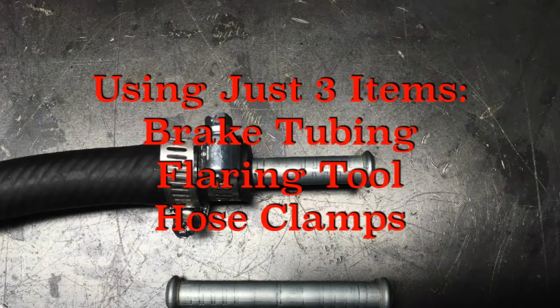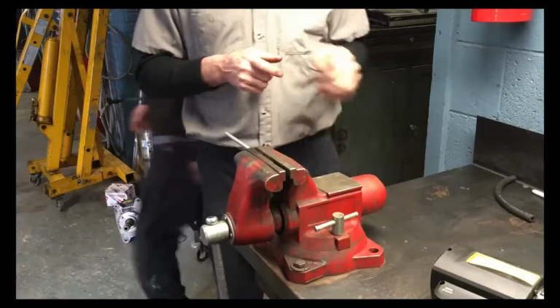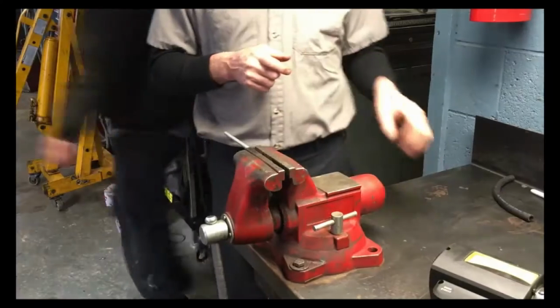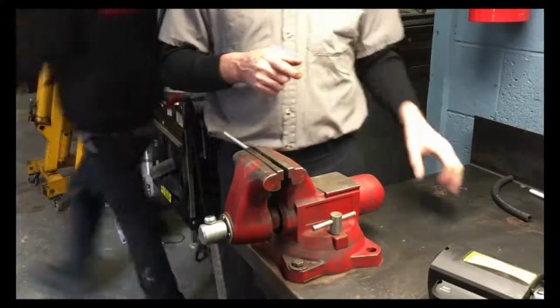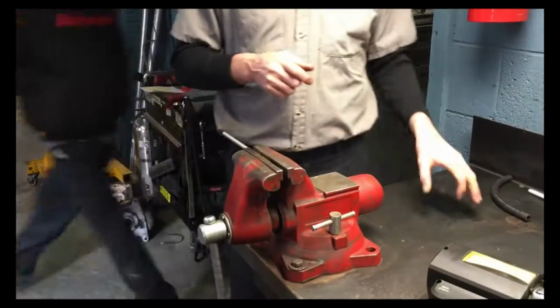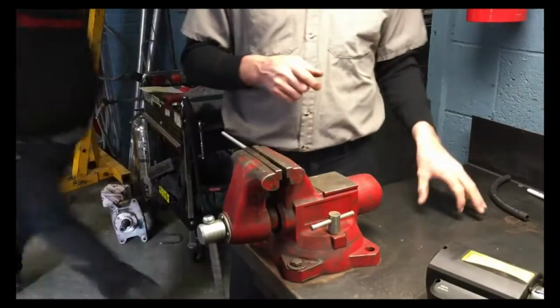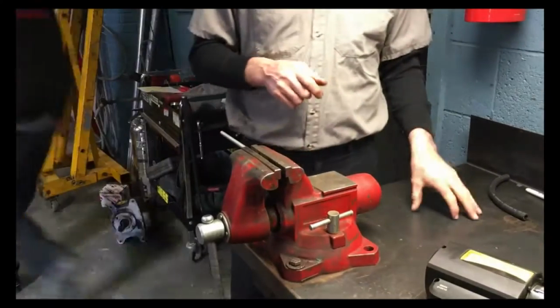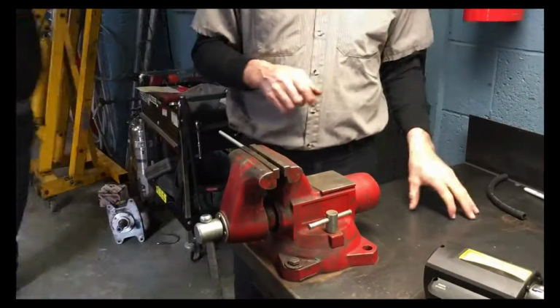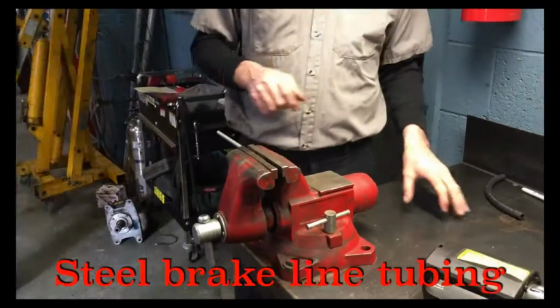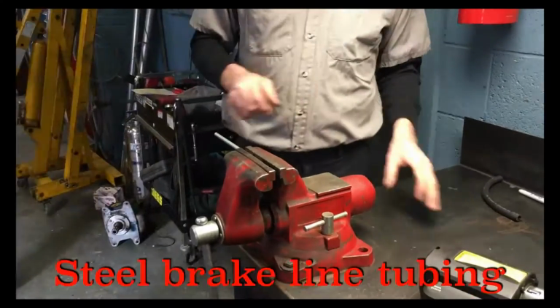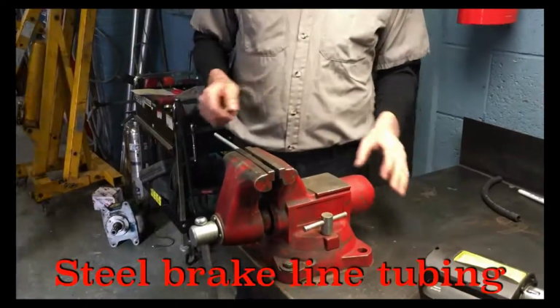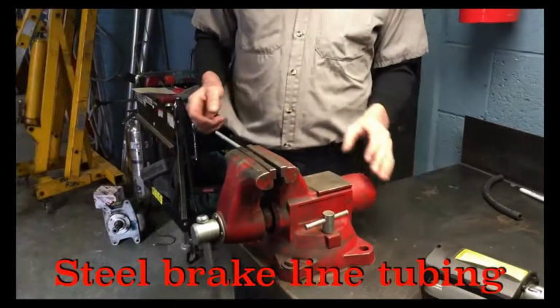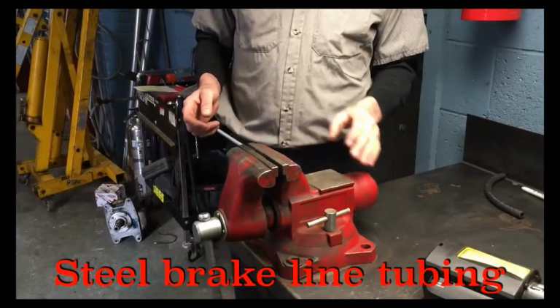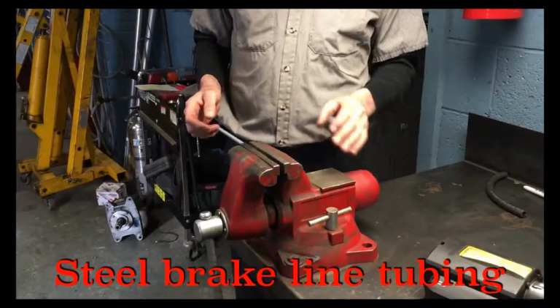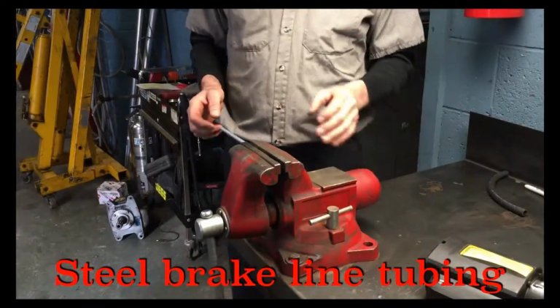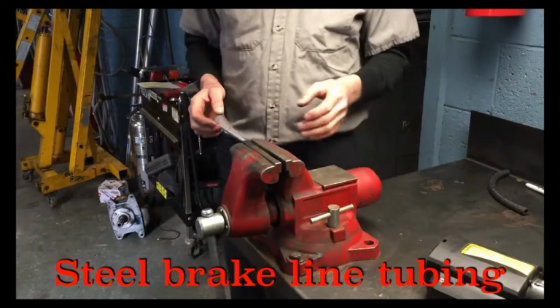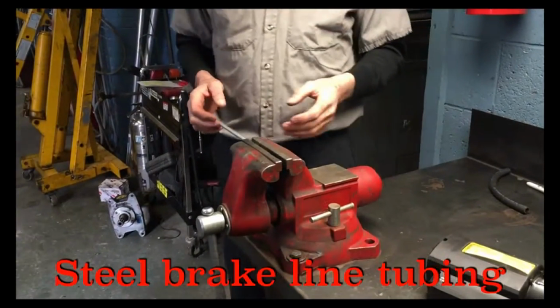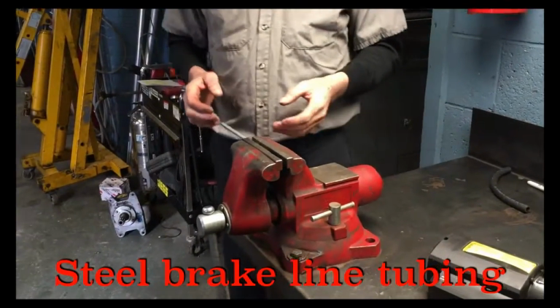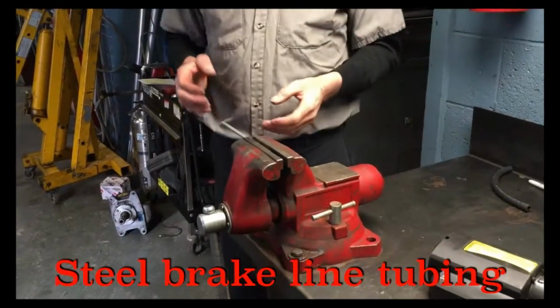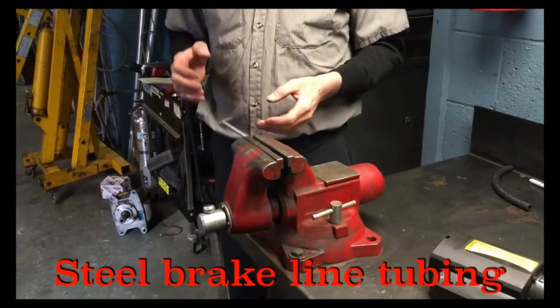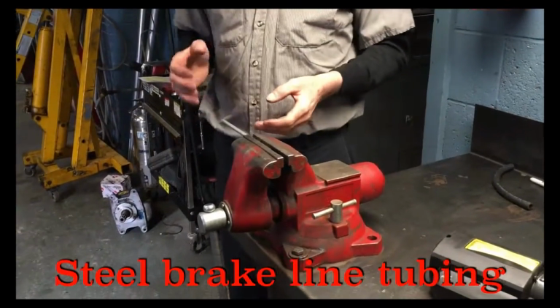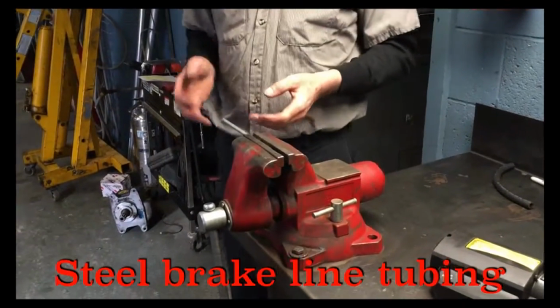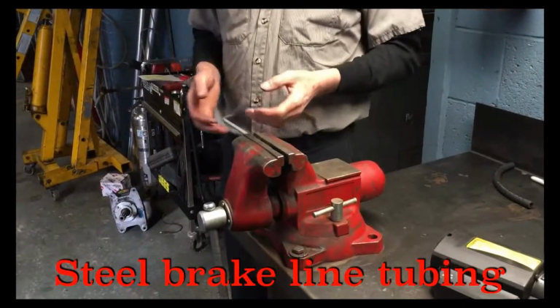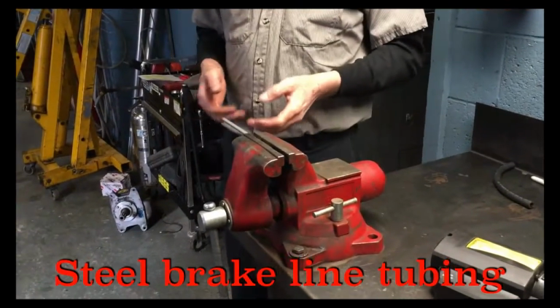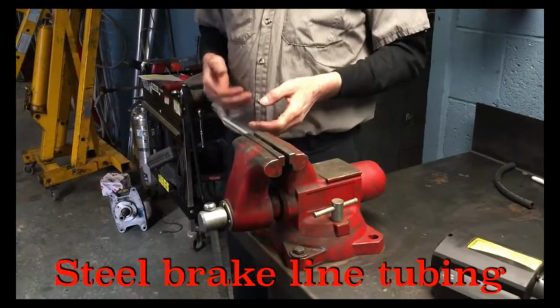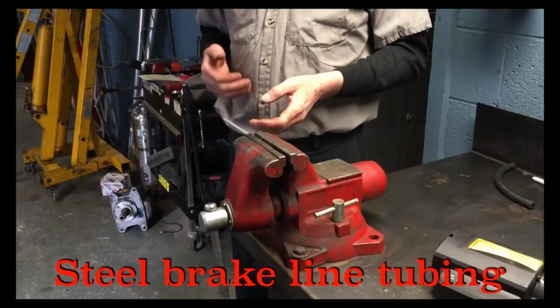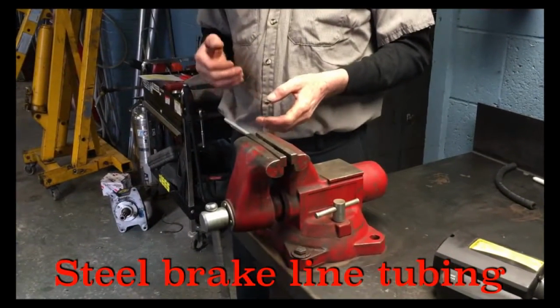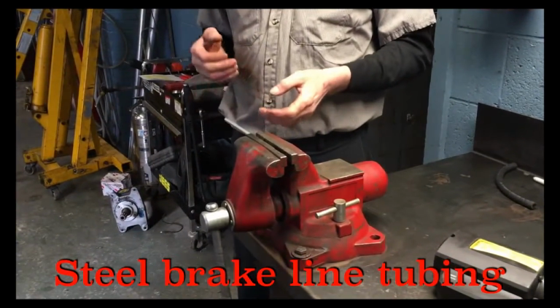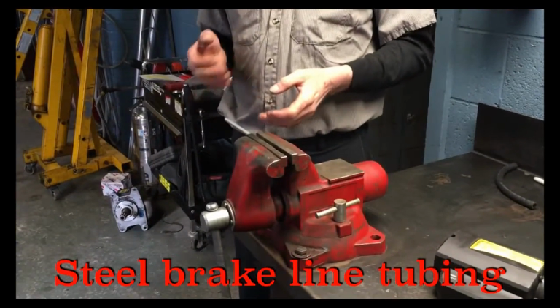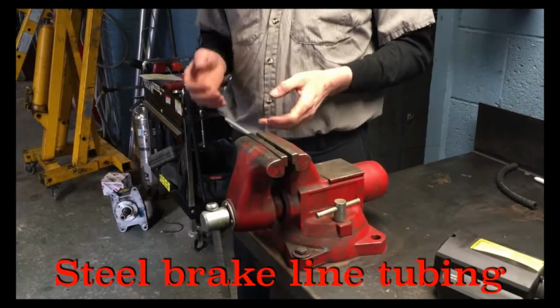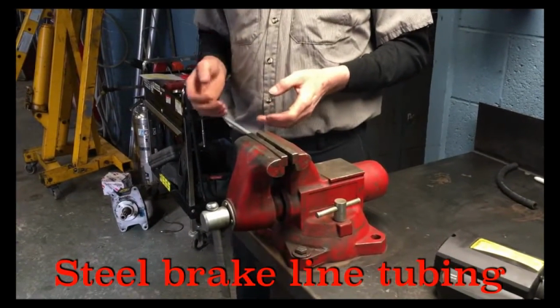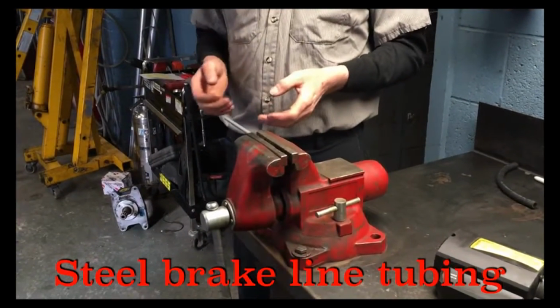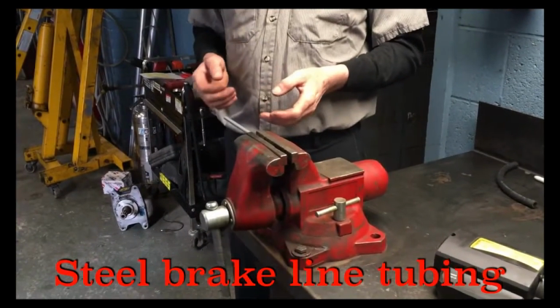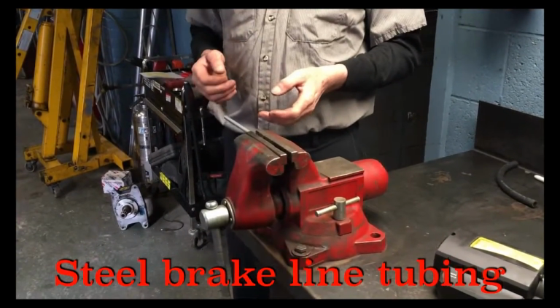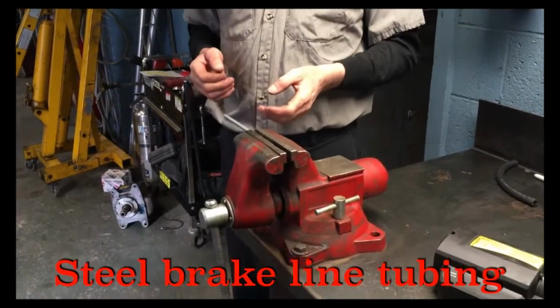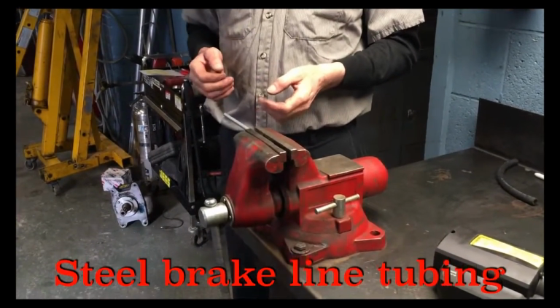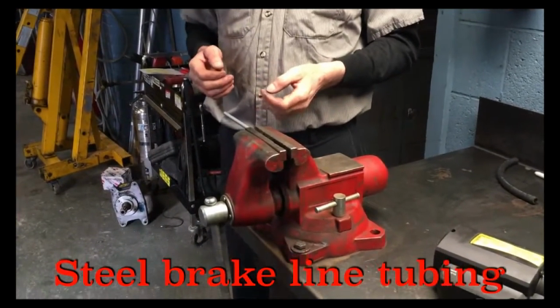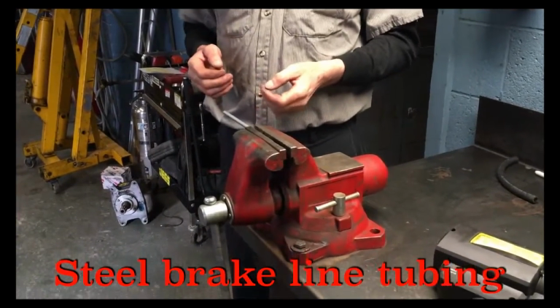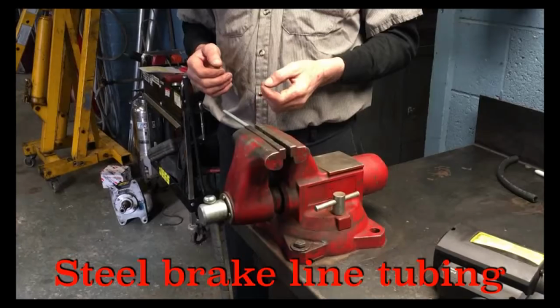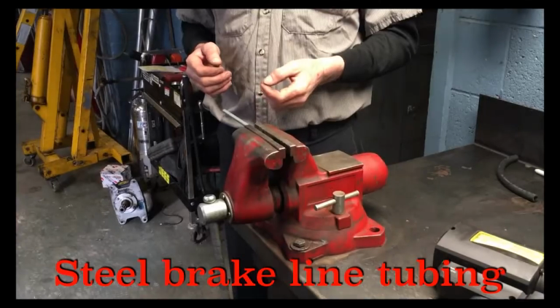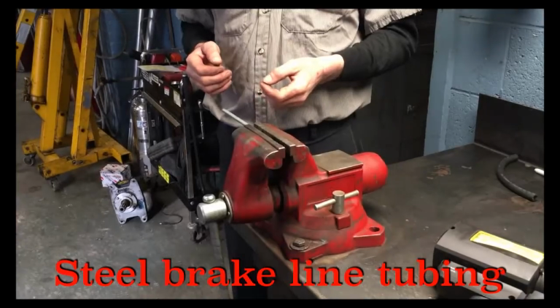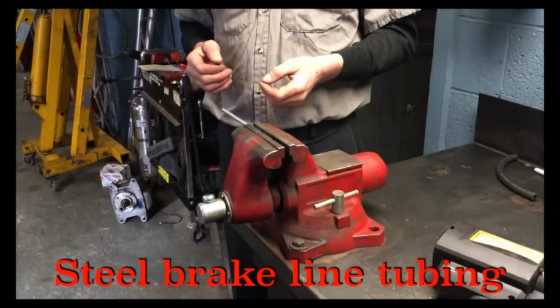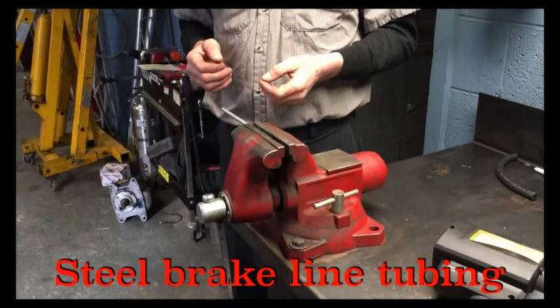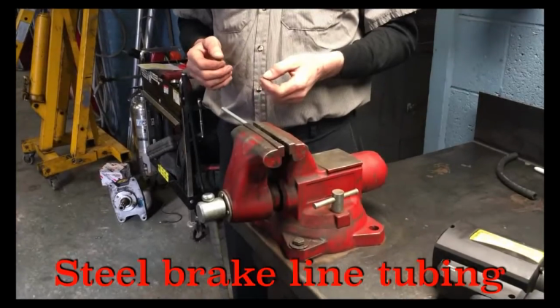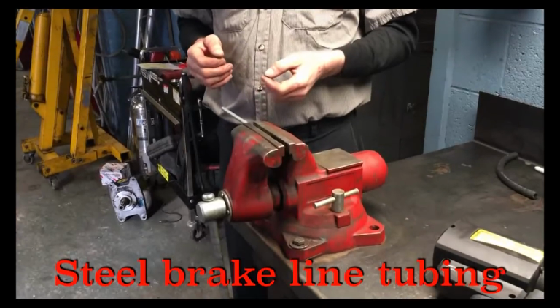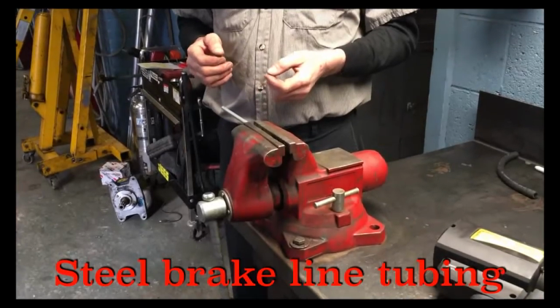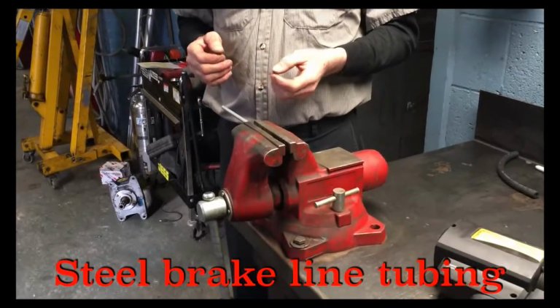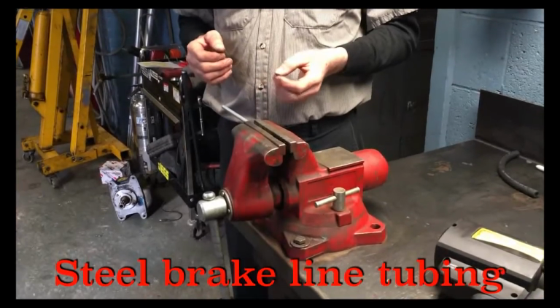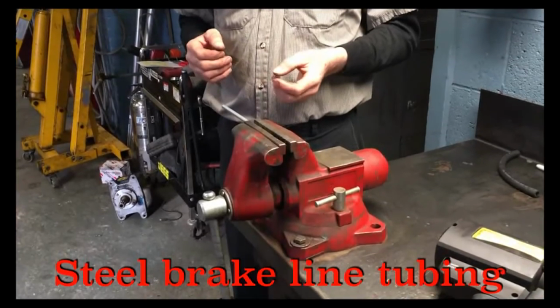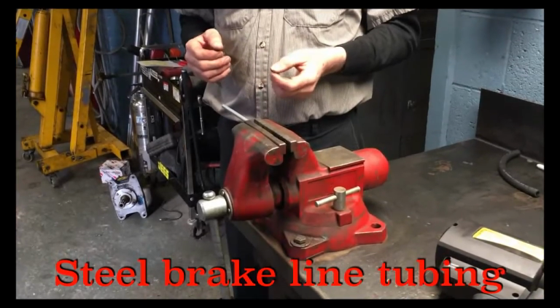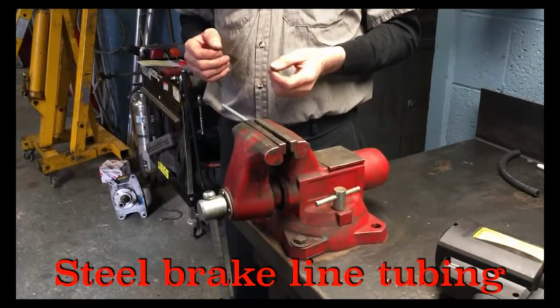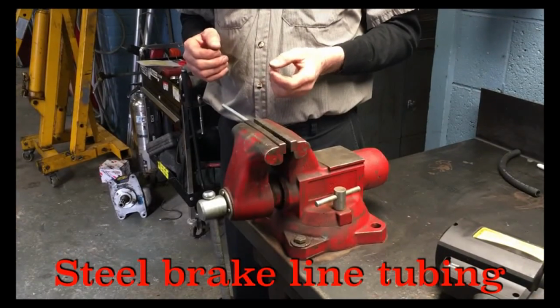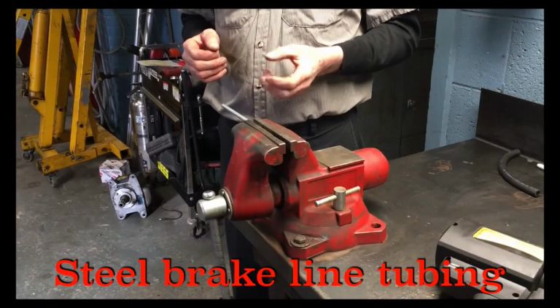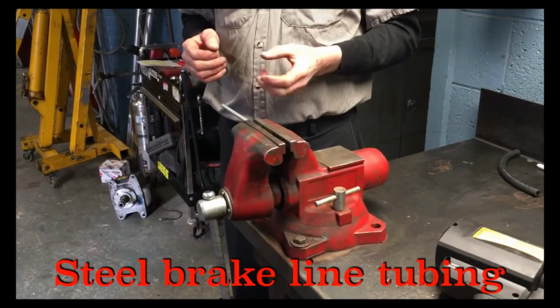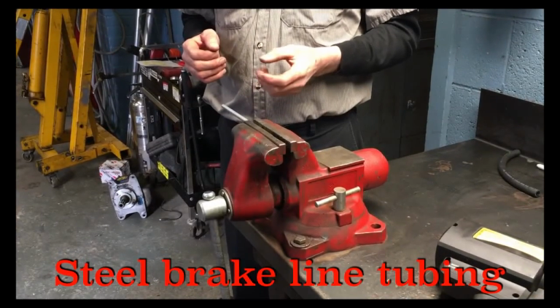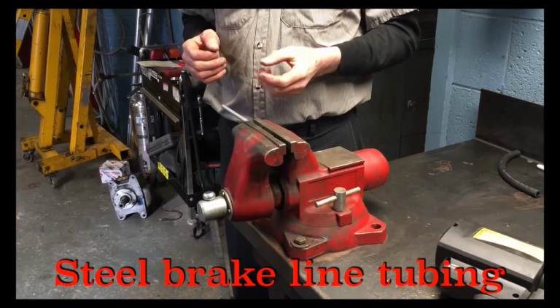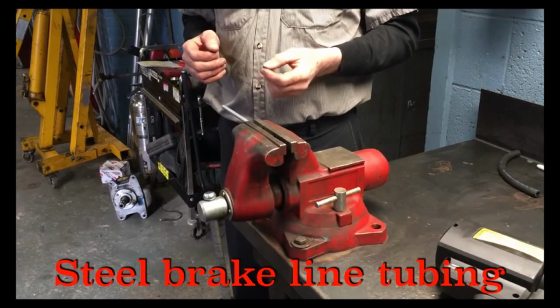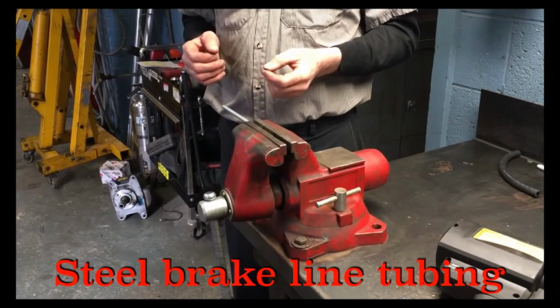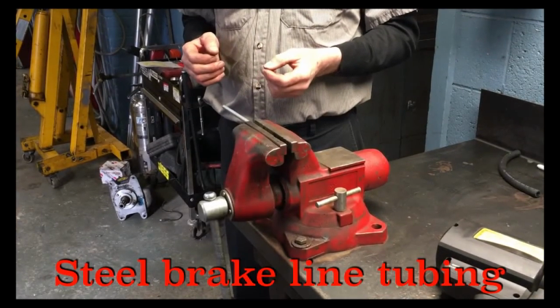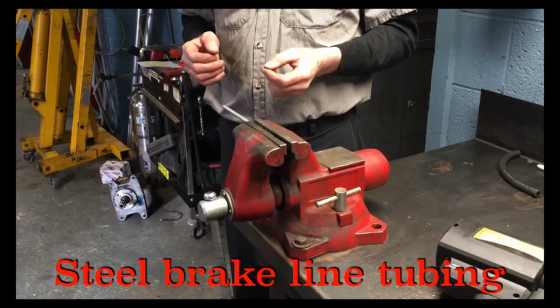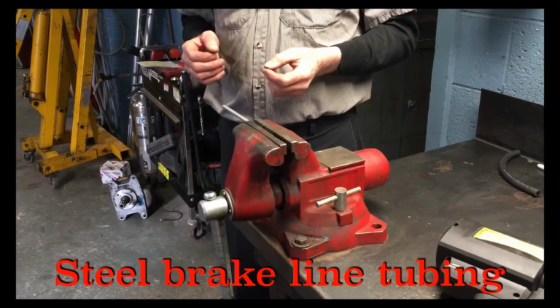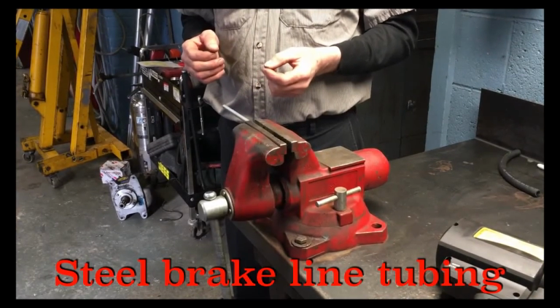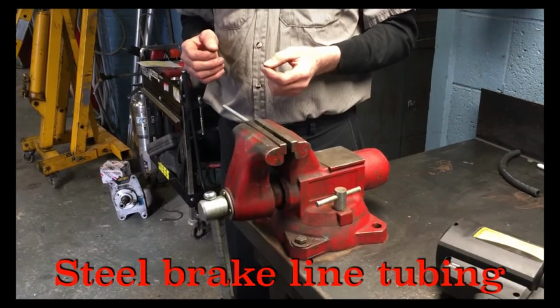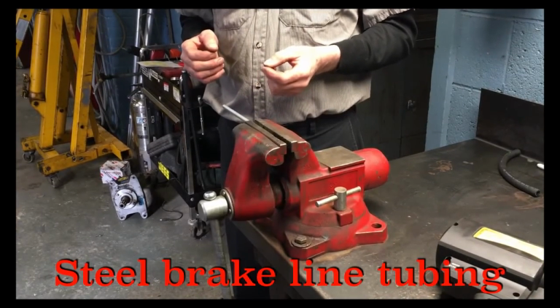Today we're going to show you how to make a rubber hose coupling out of a piece of ordinary steel tubing.